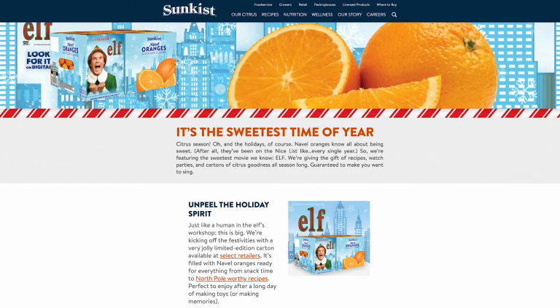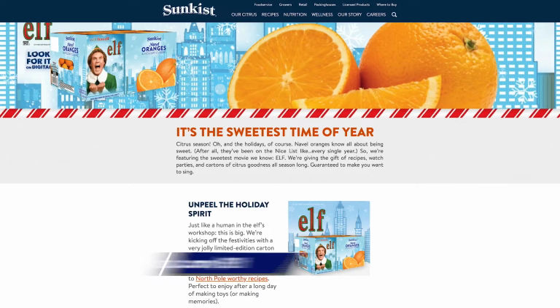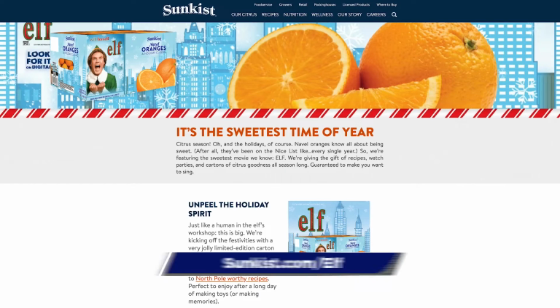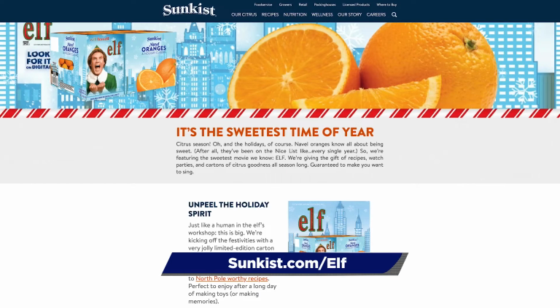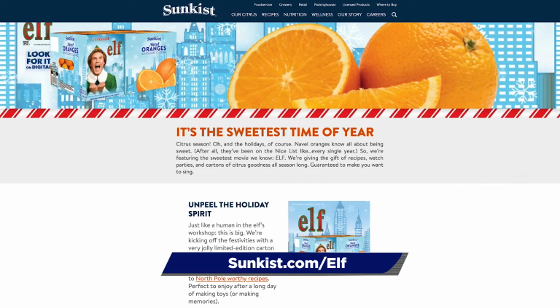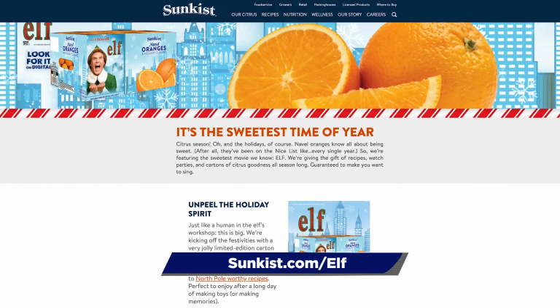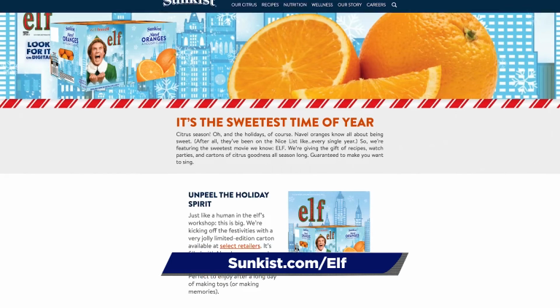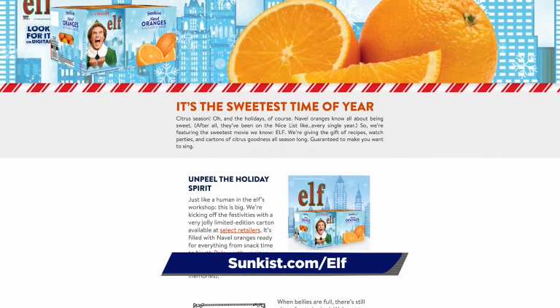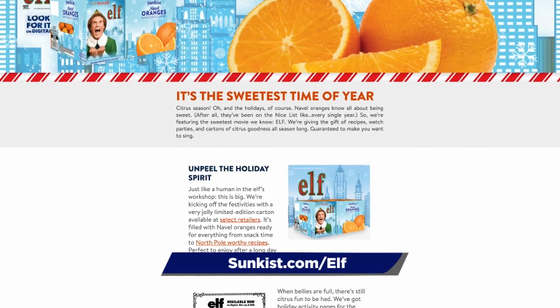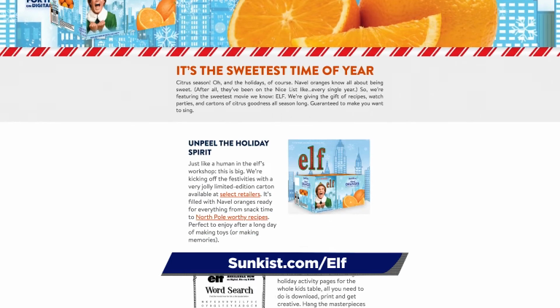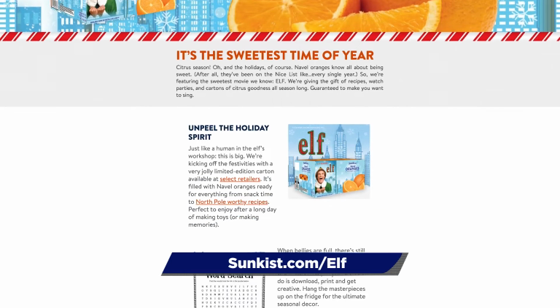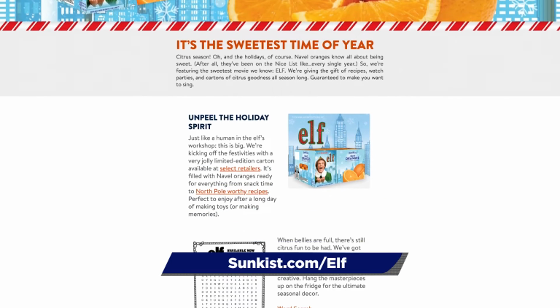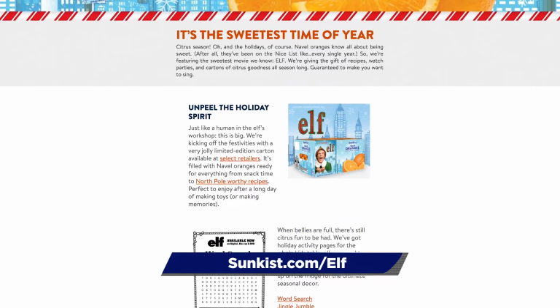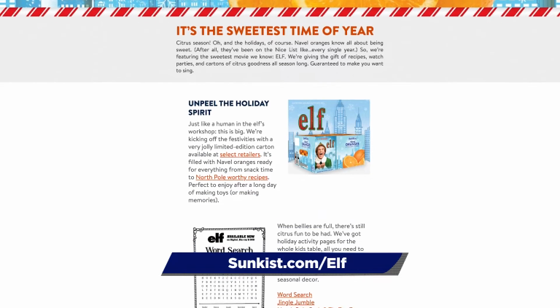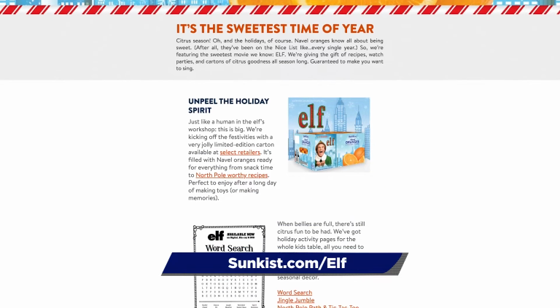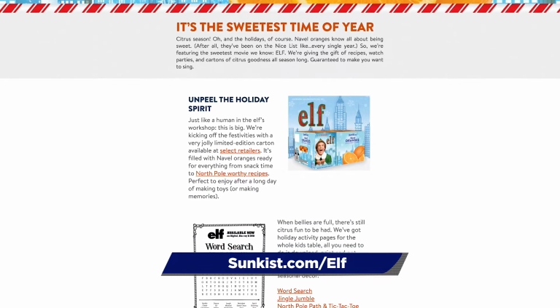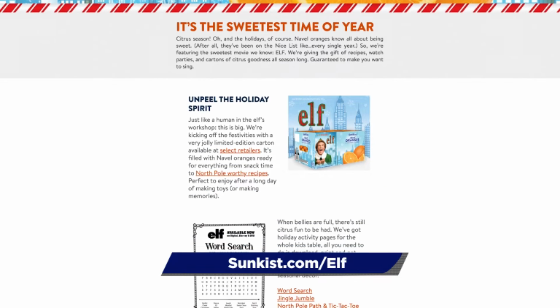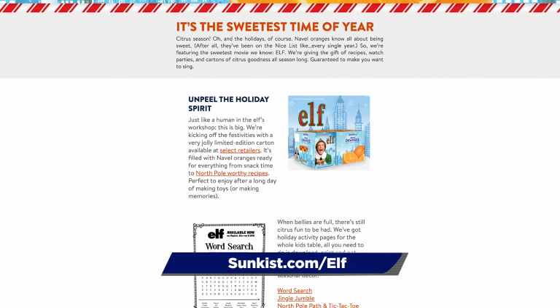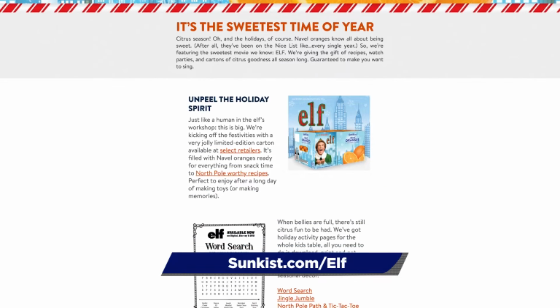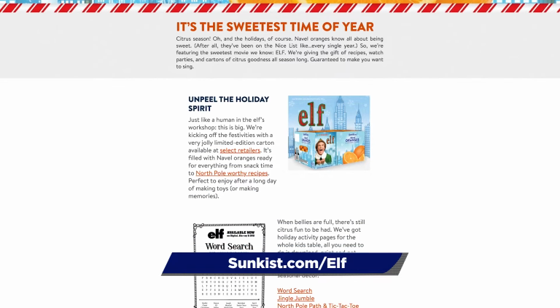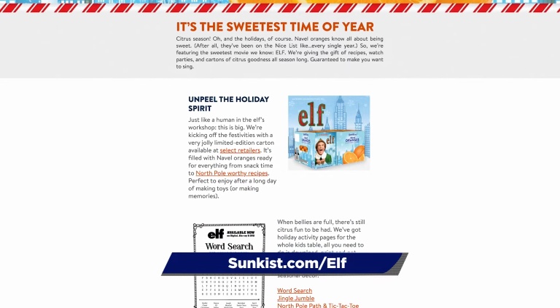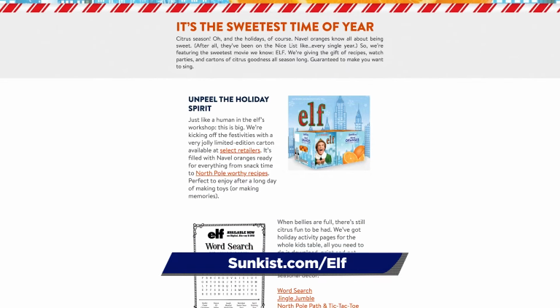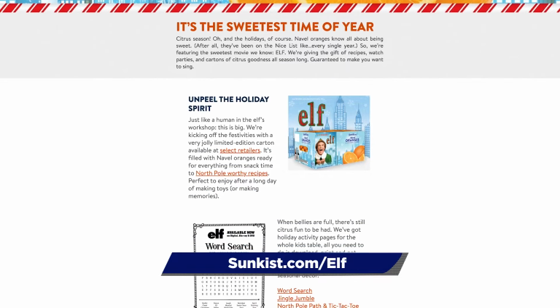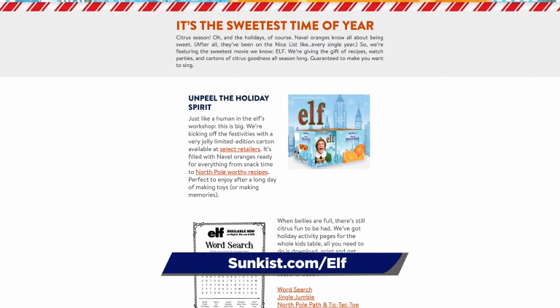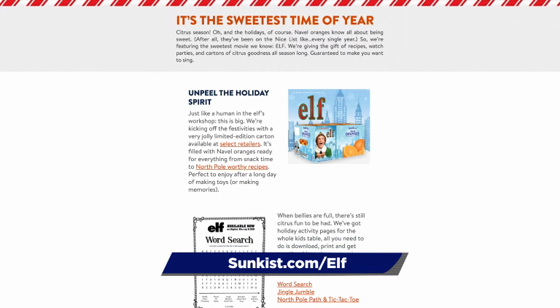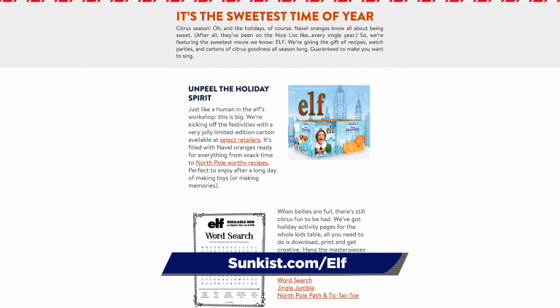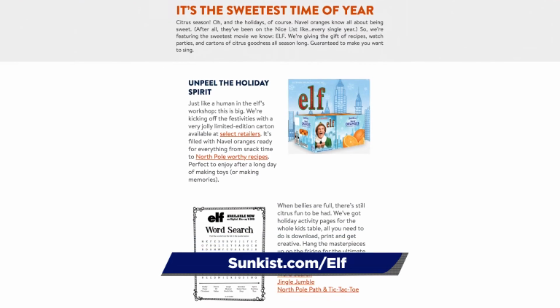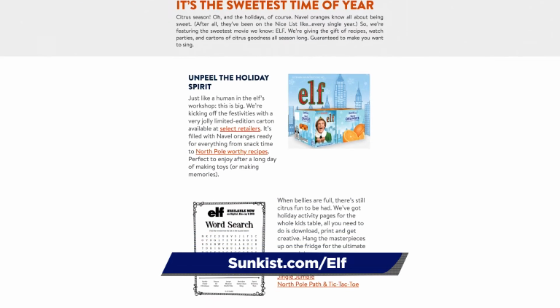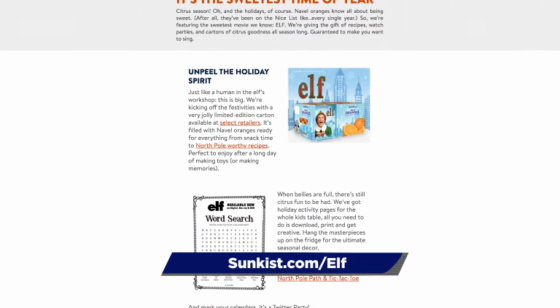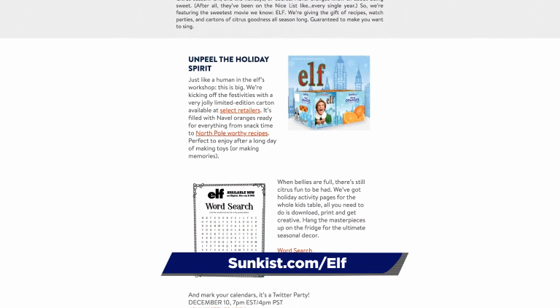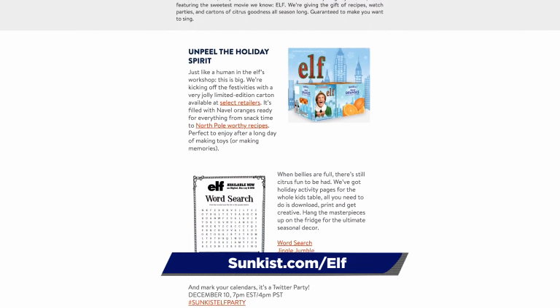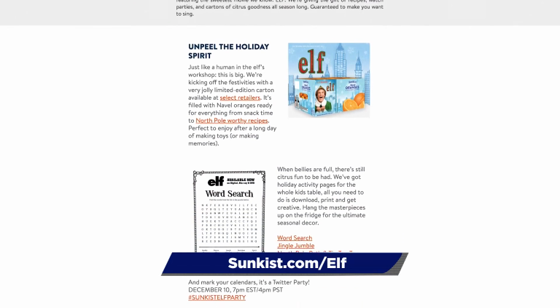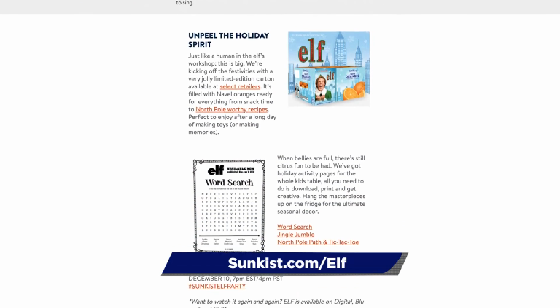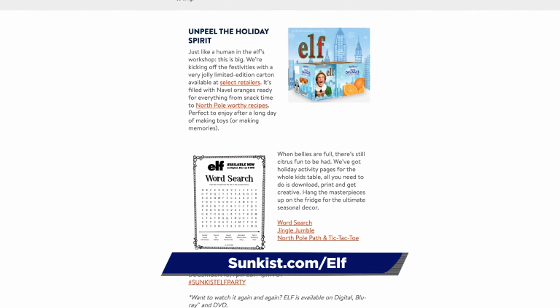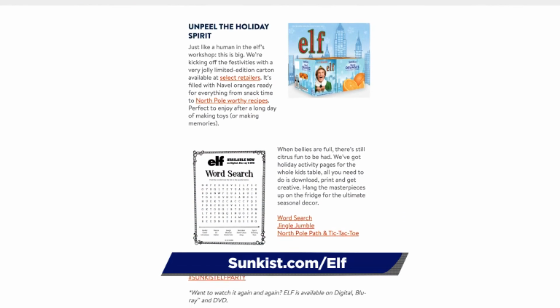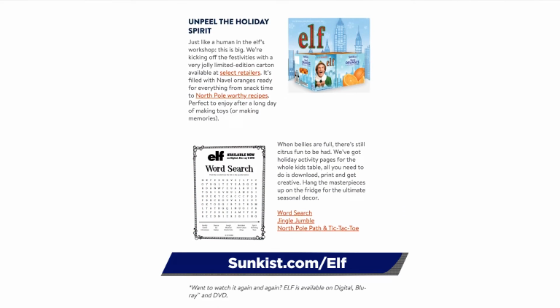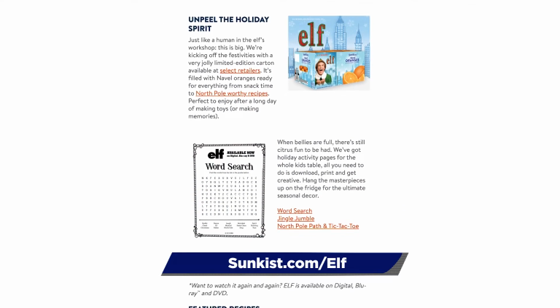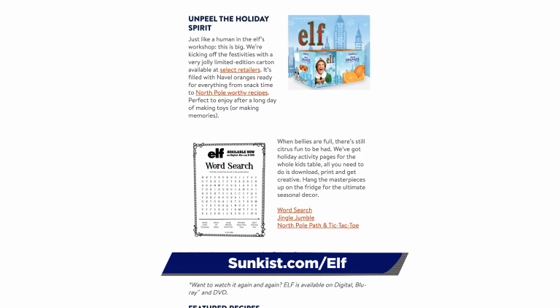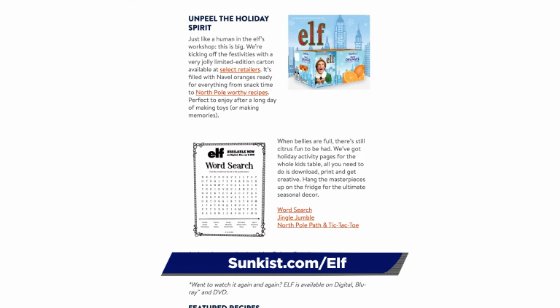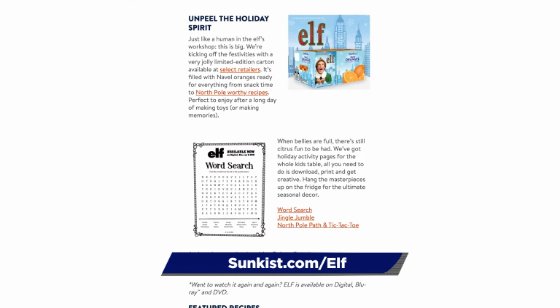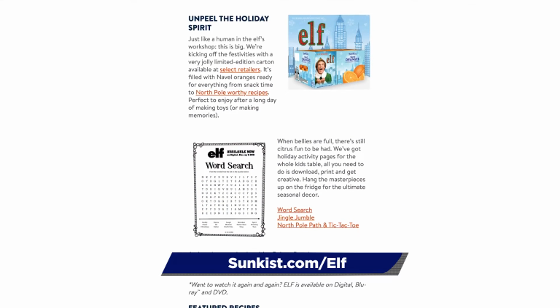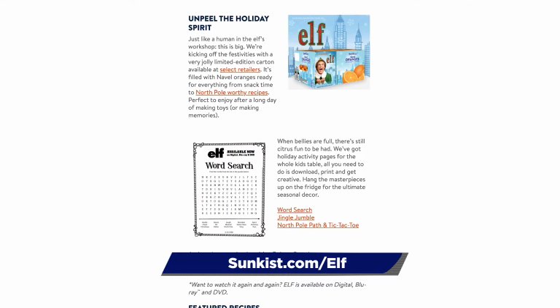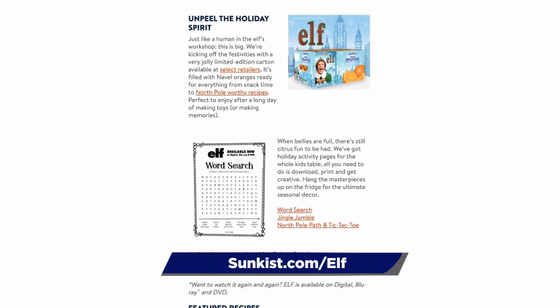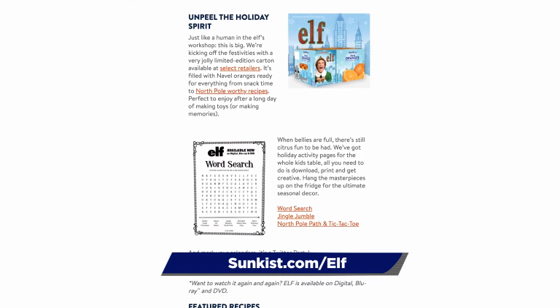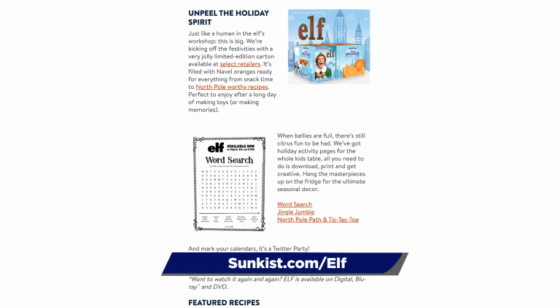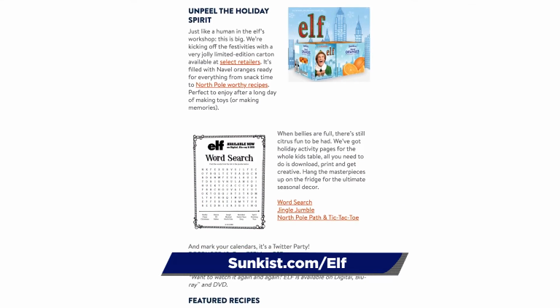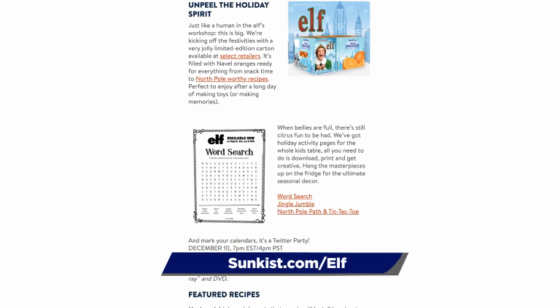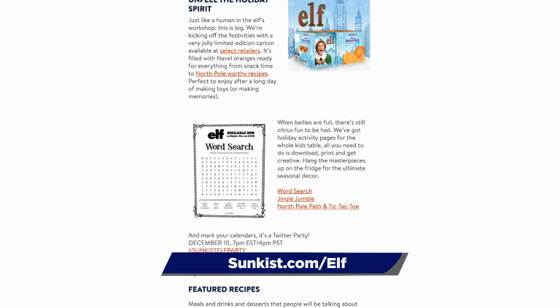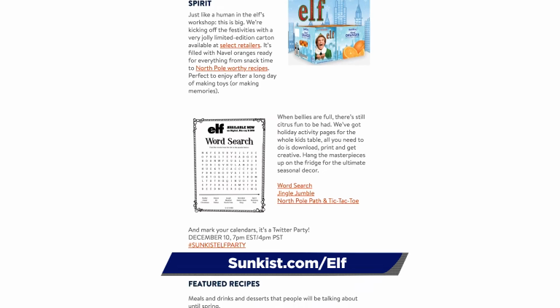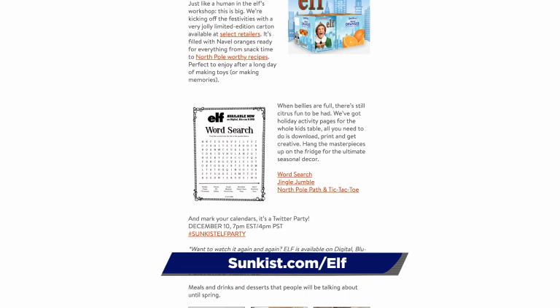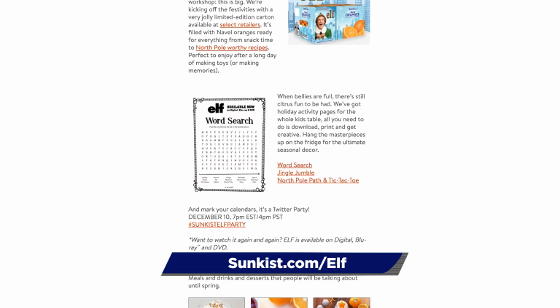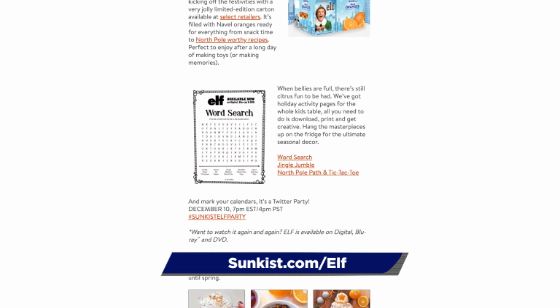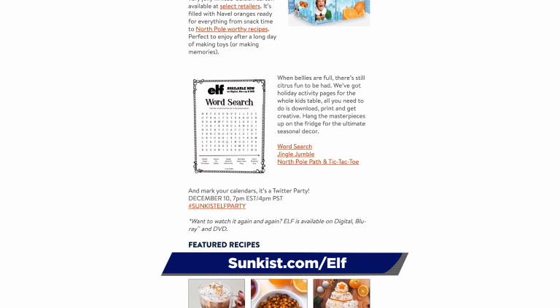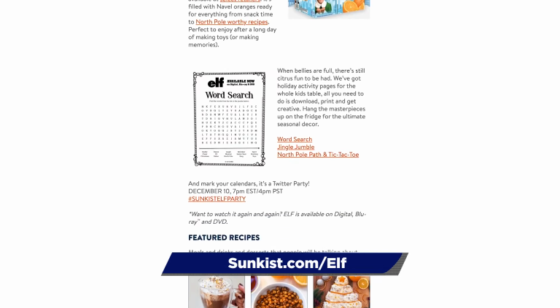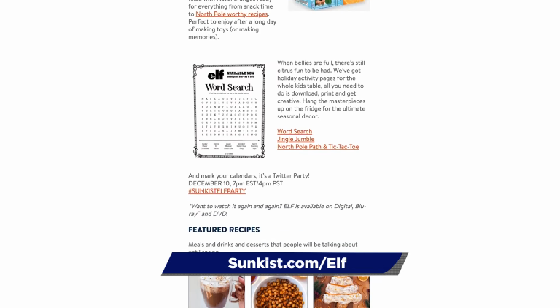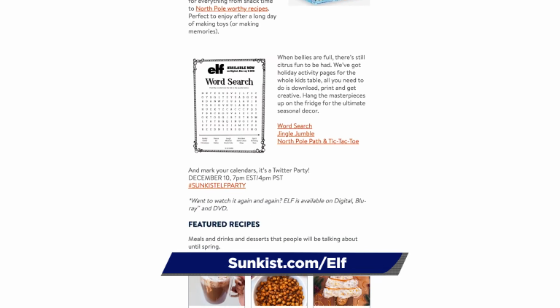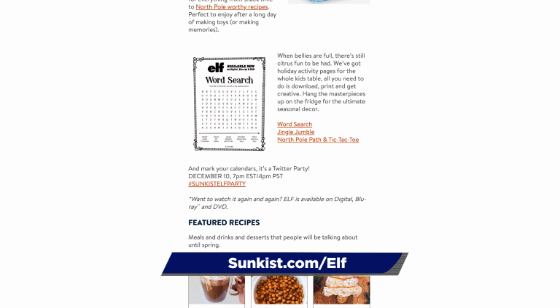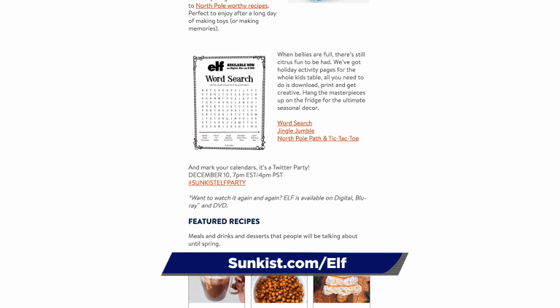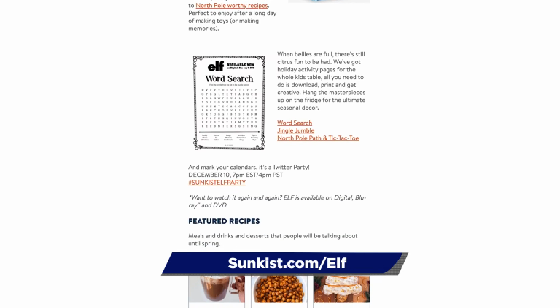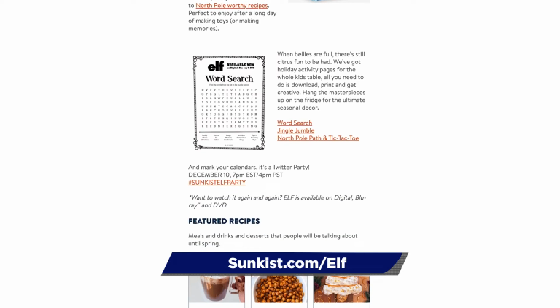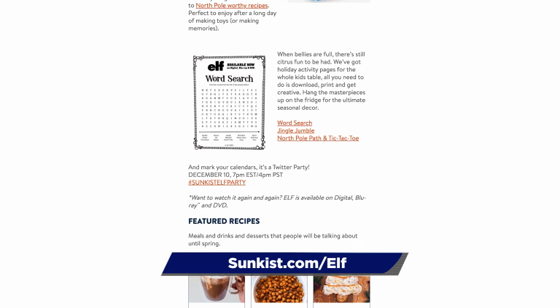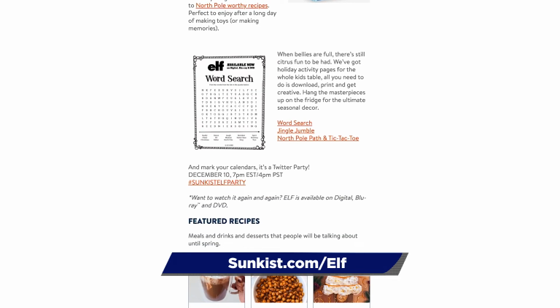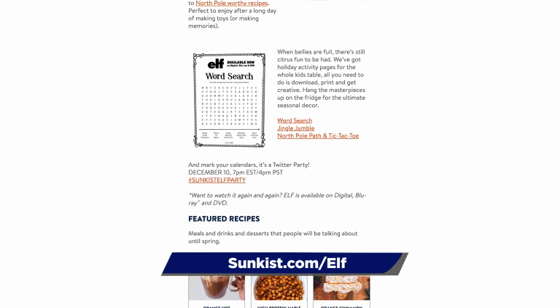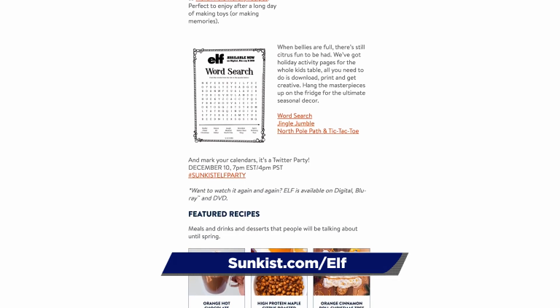For all of my recipes, kid-friendly activities, and more information about the Twitter viewing party, head over to sunkist.com/elf.